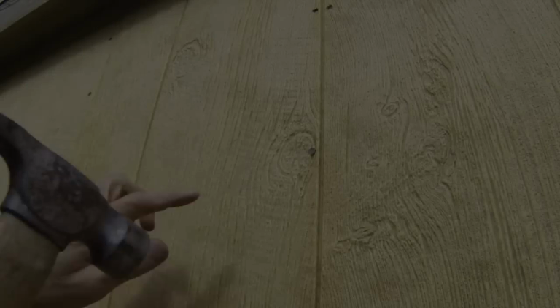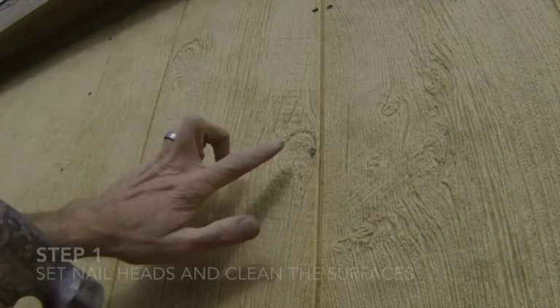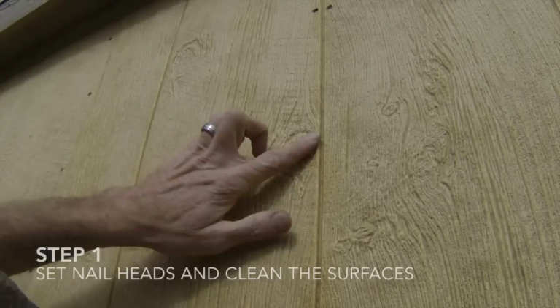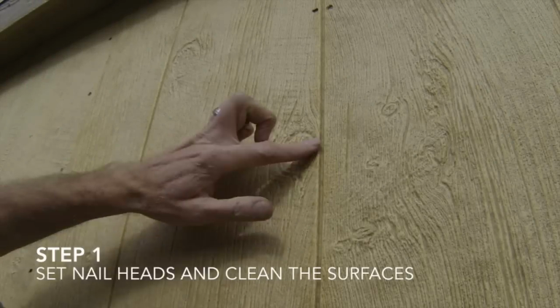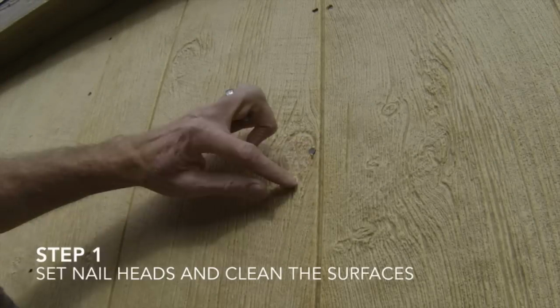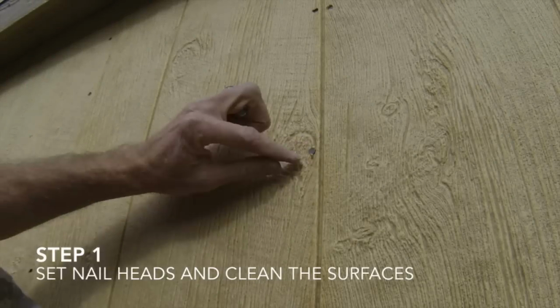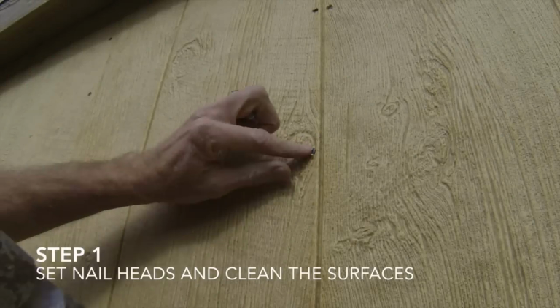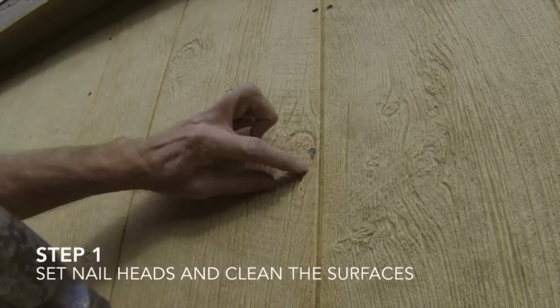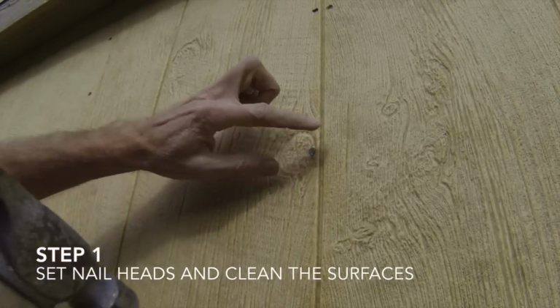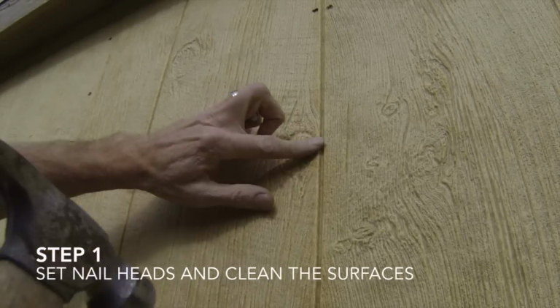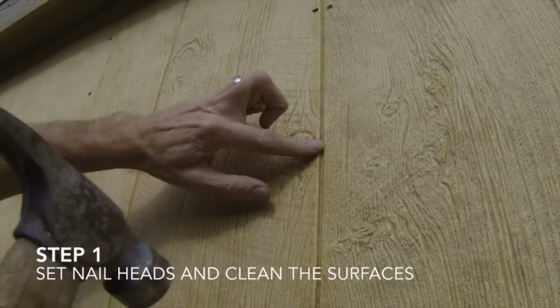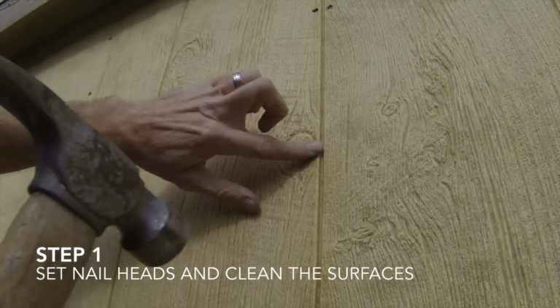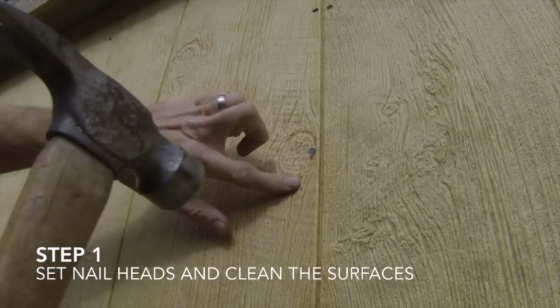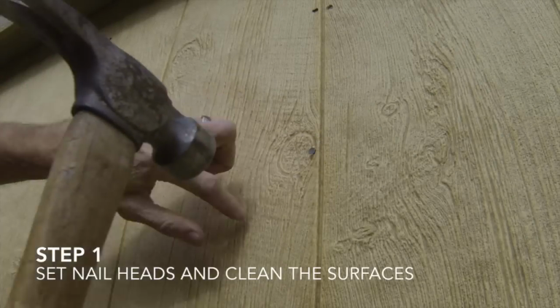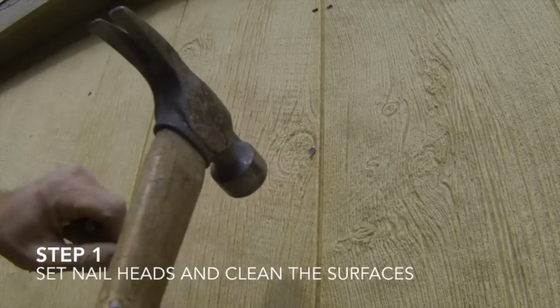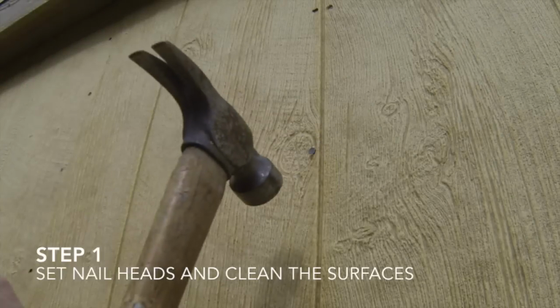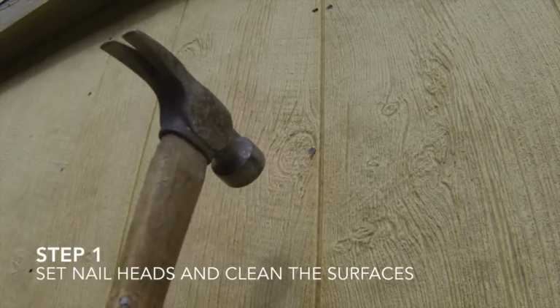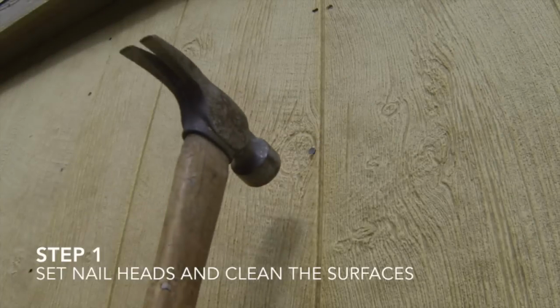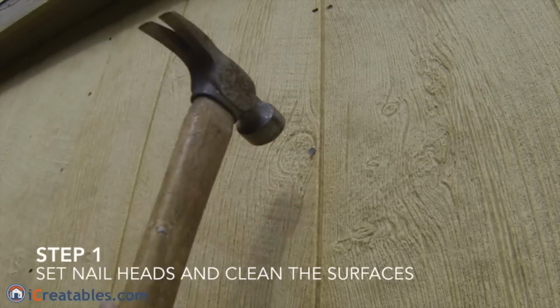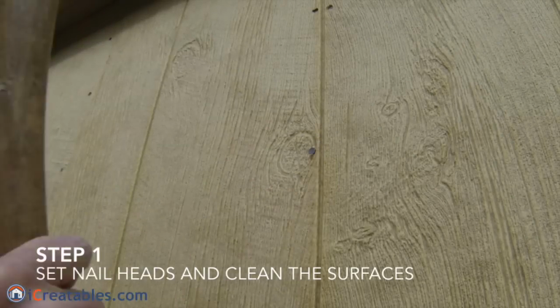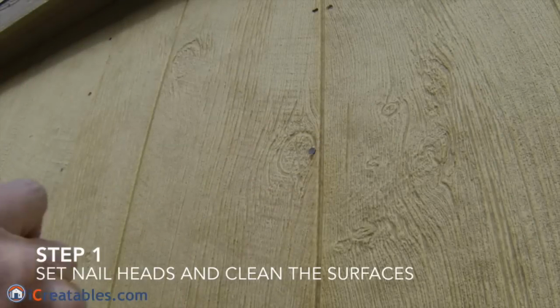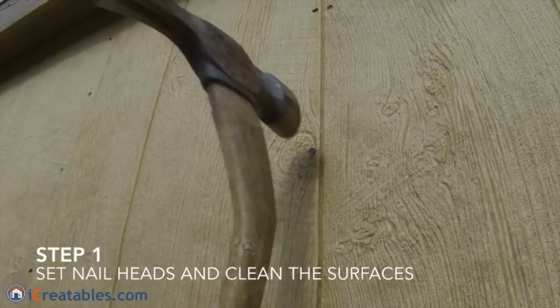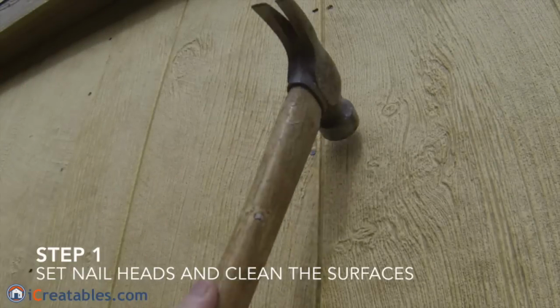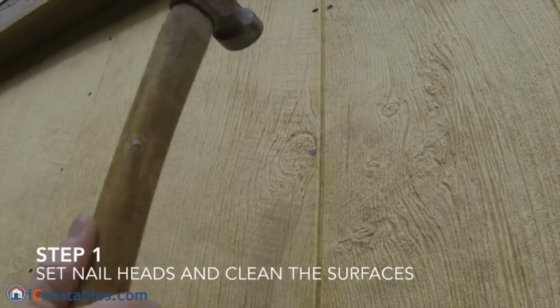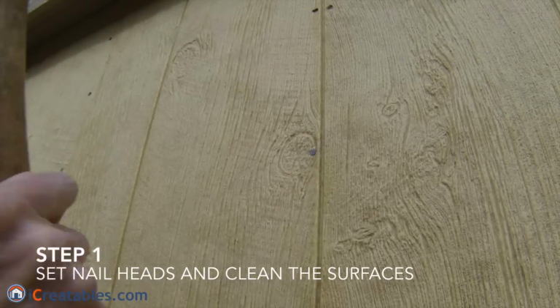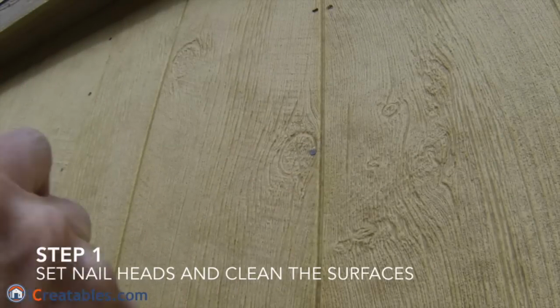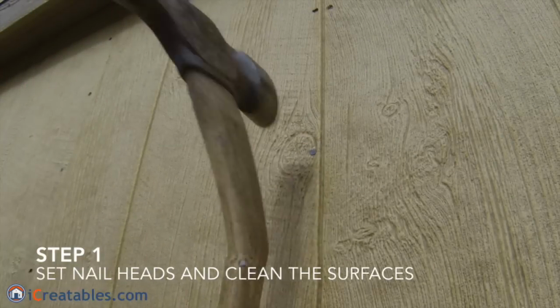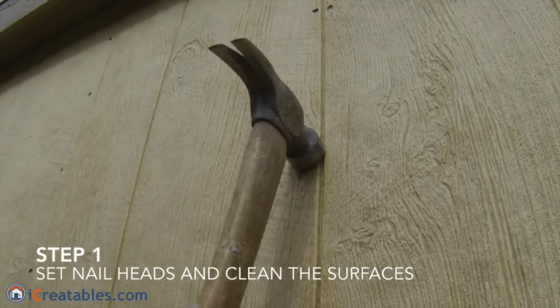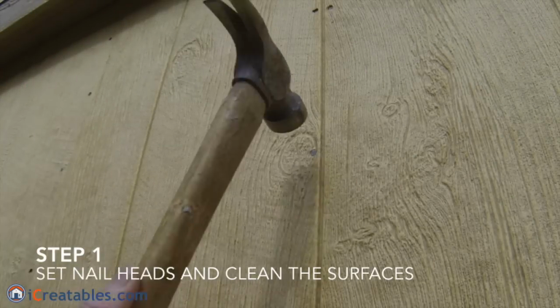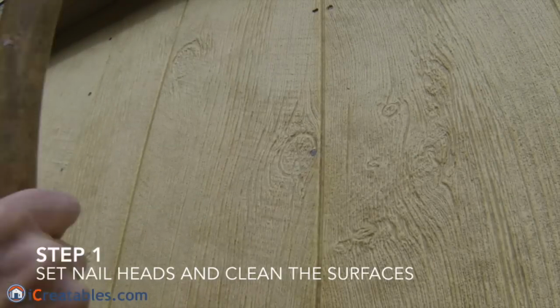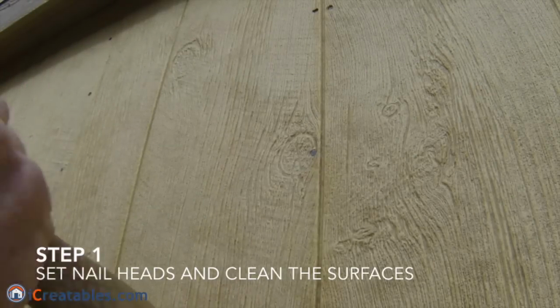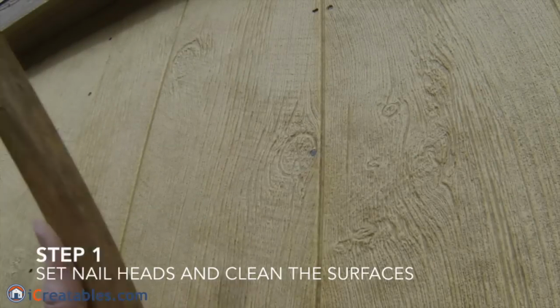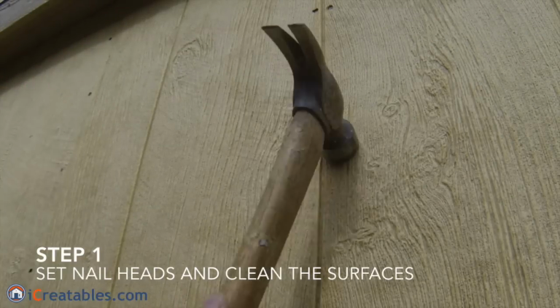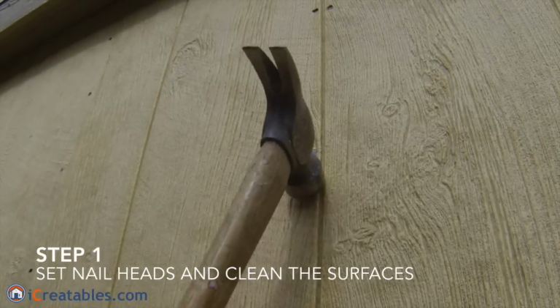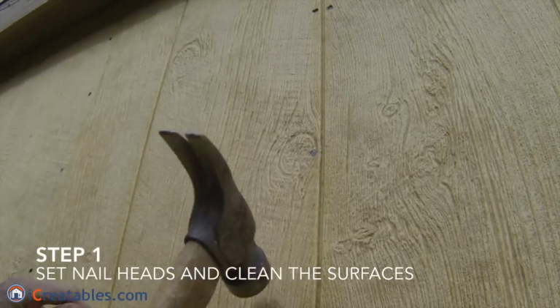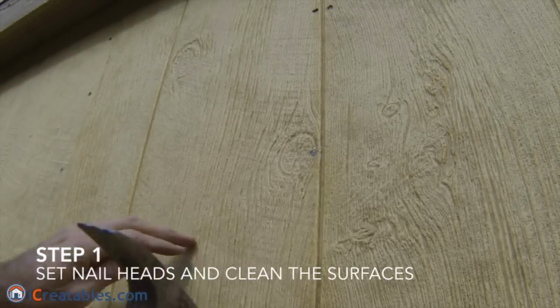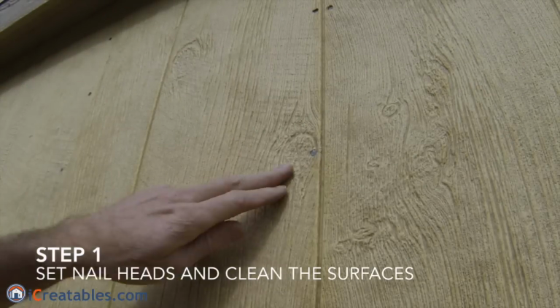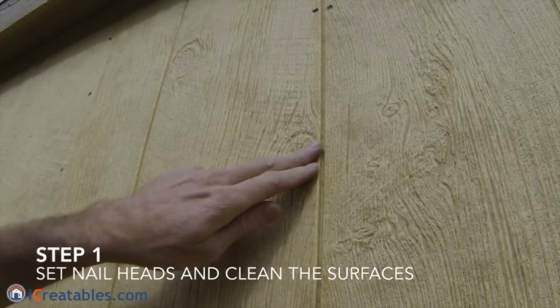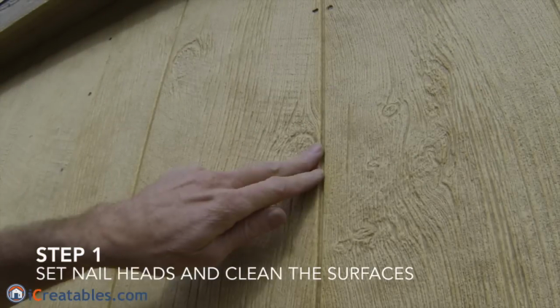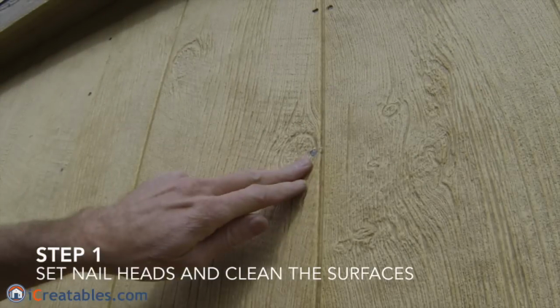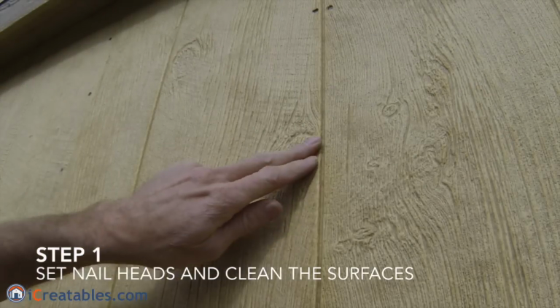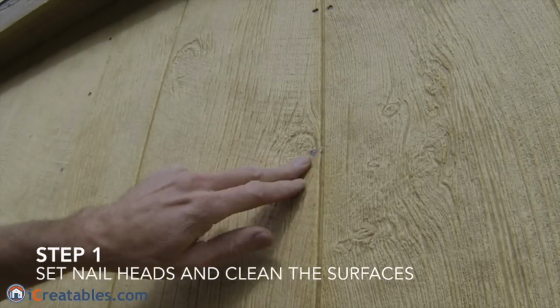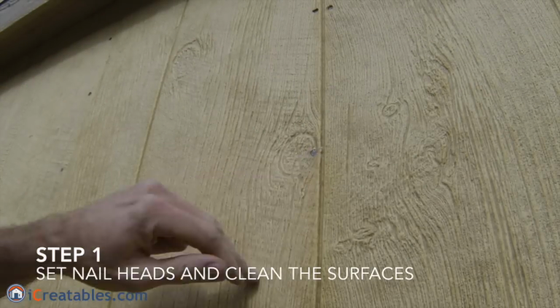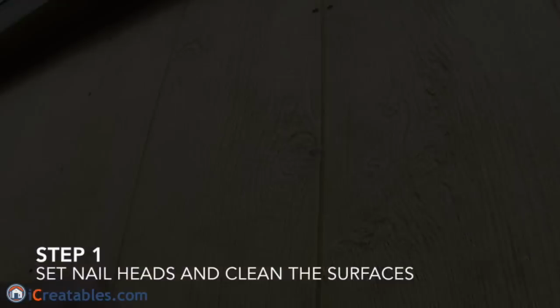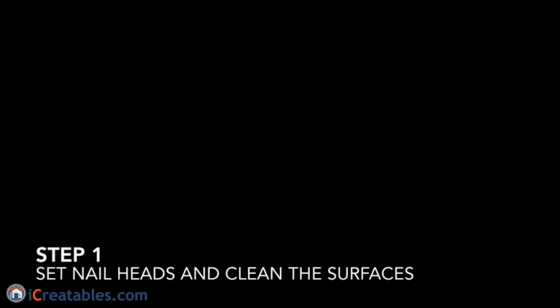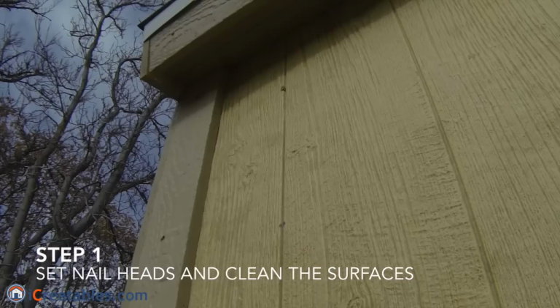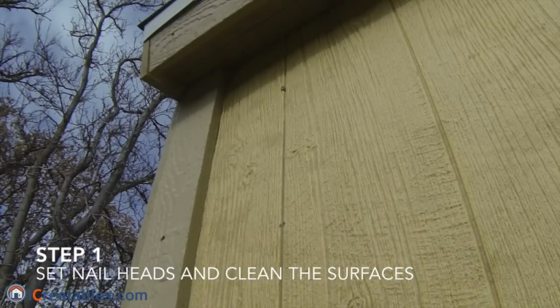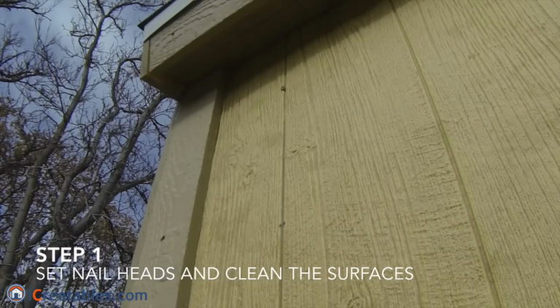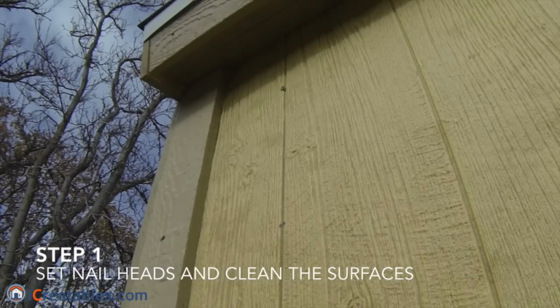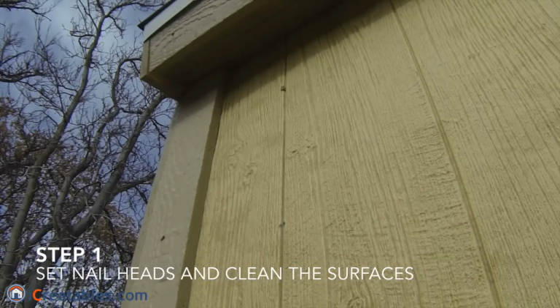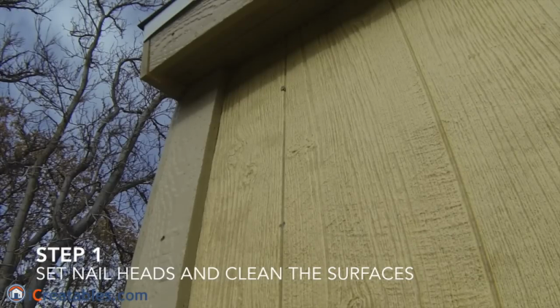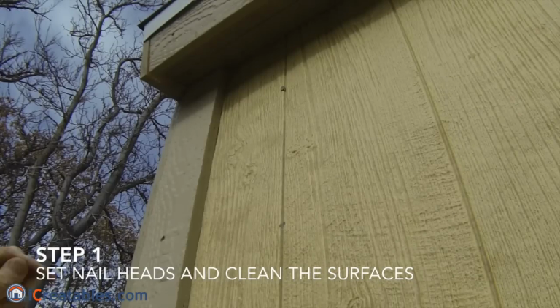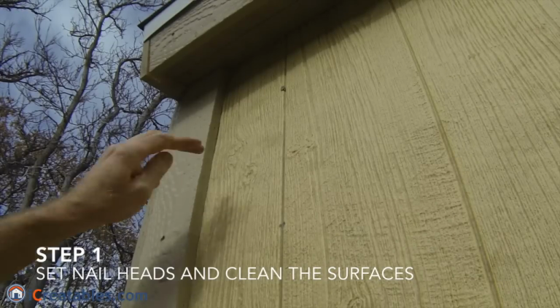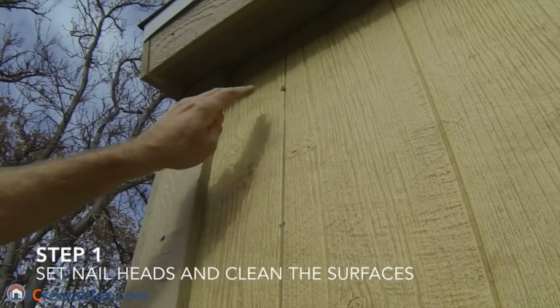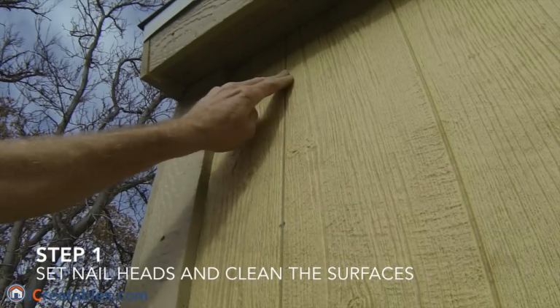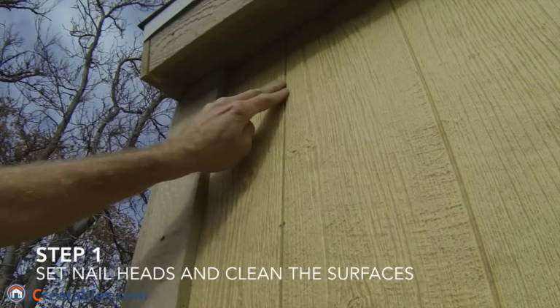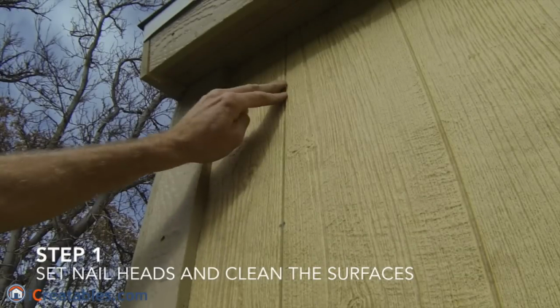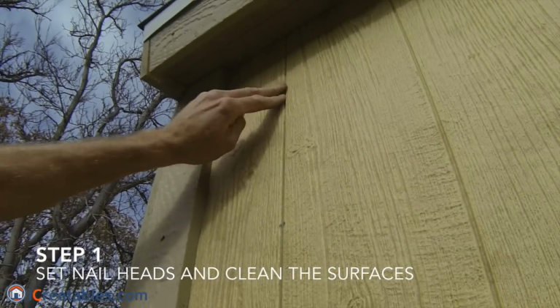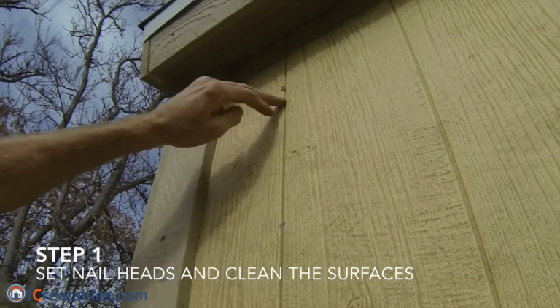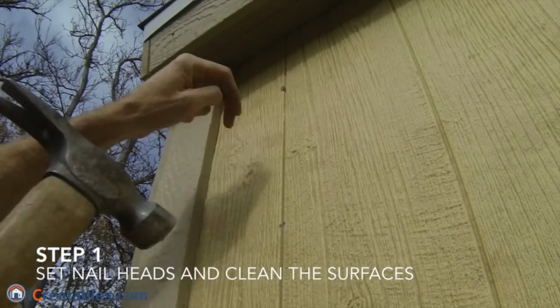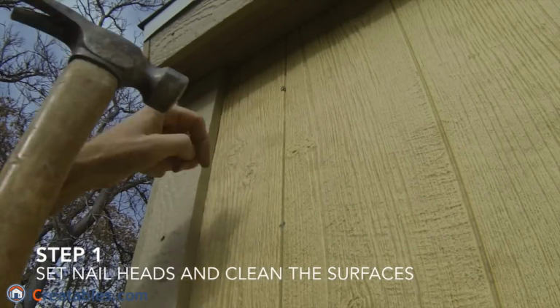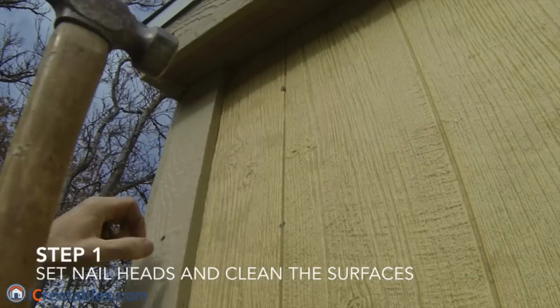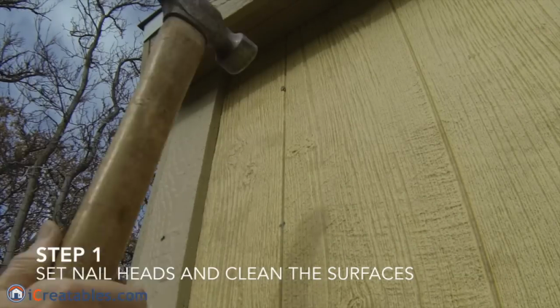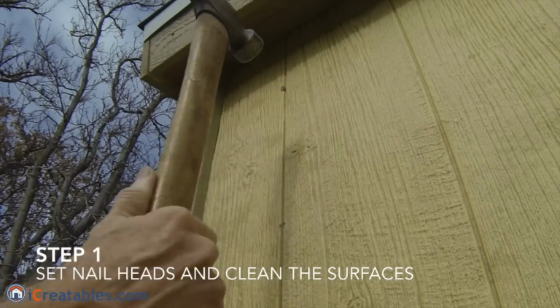The first step to painting the shed is to look at each surface for any nail heads that are sticking up, and use a hammer to nail them flush with the surface.